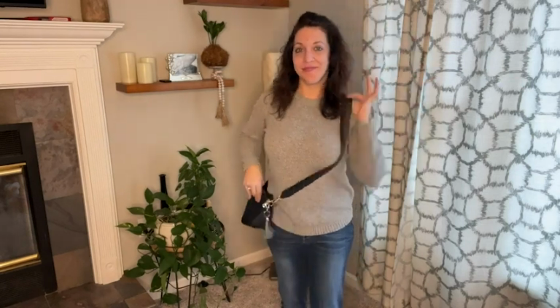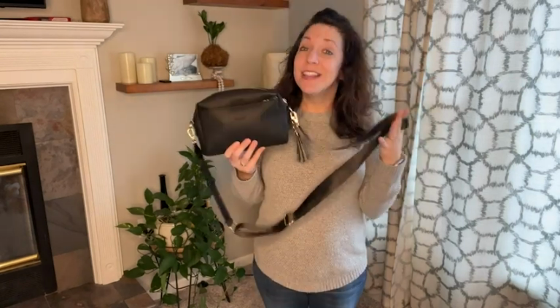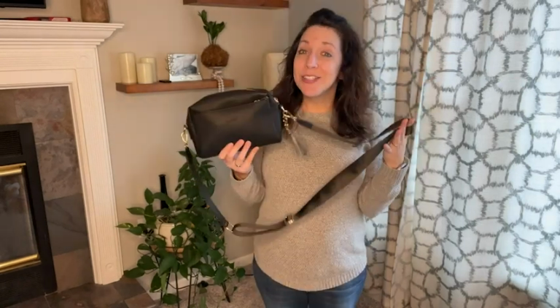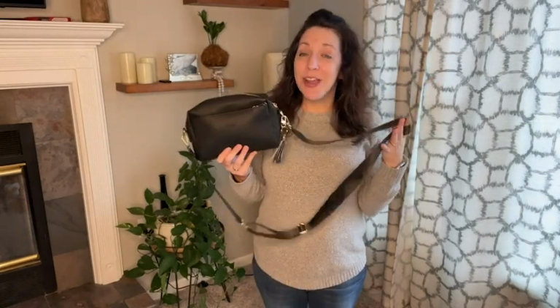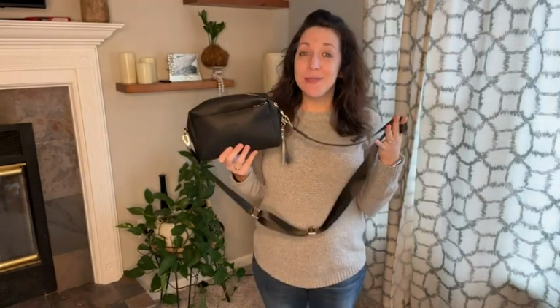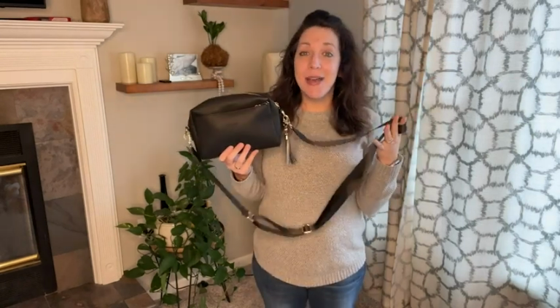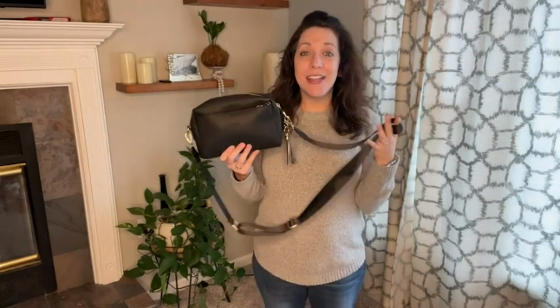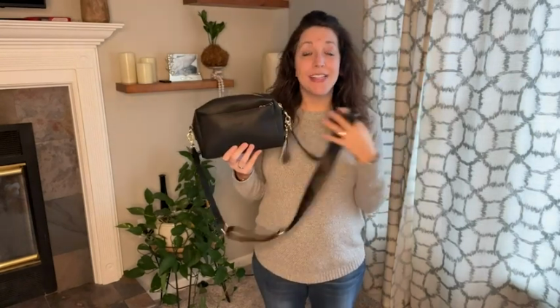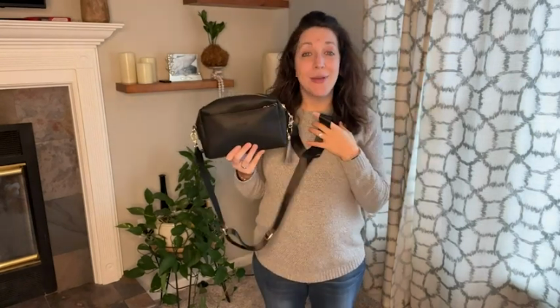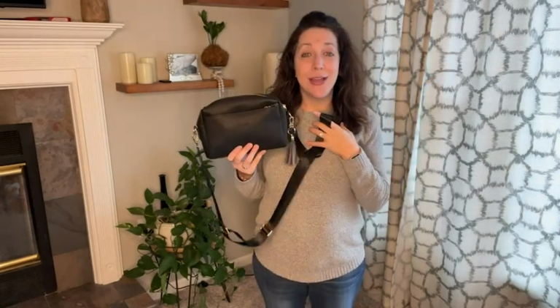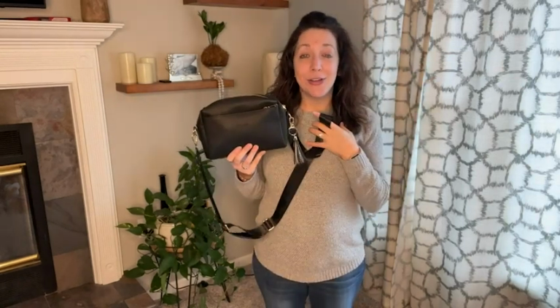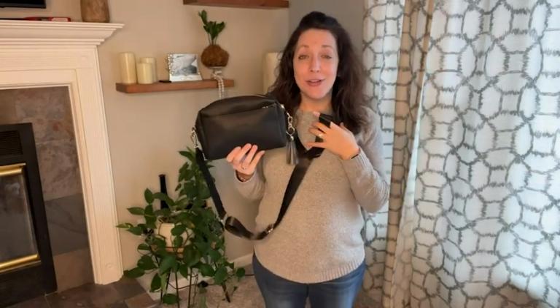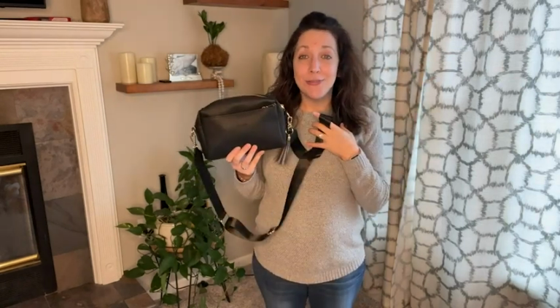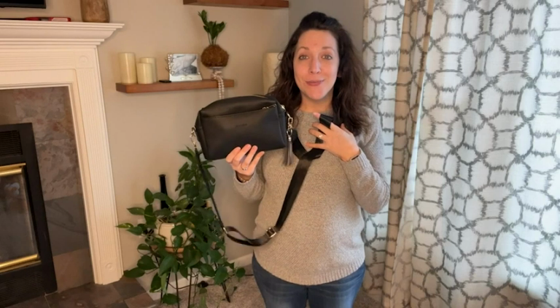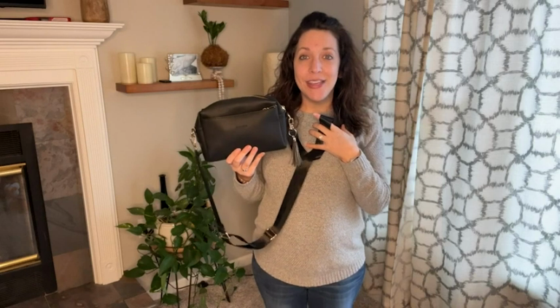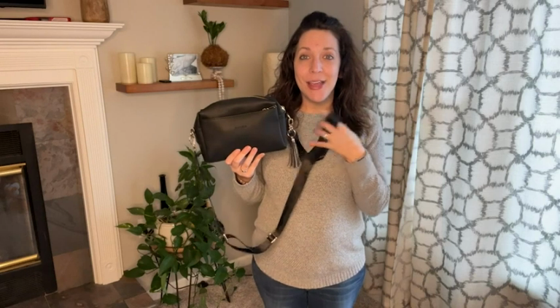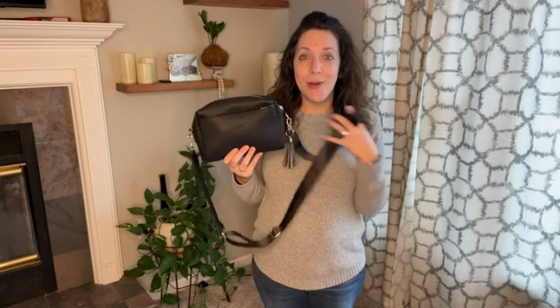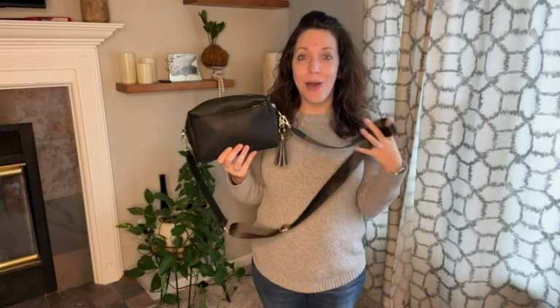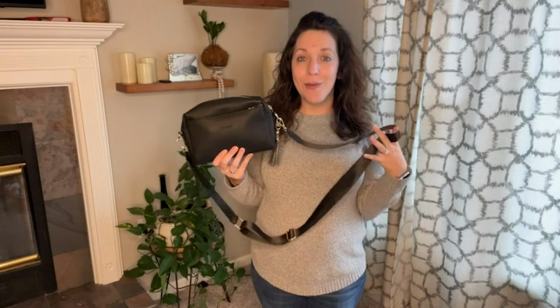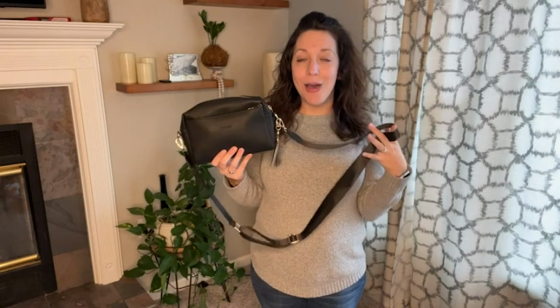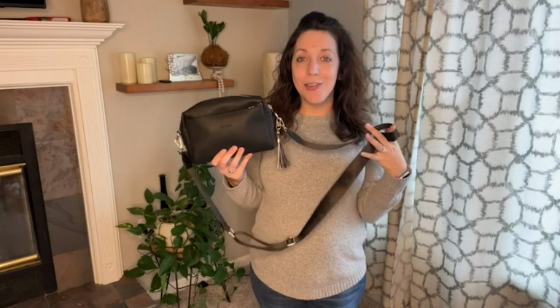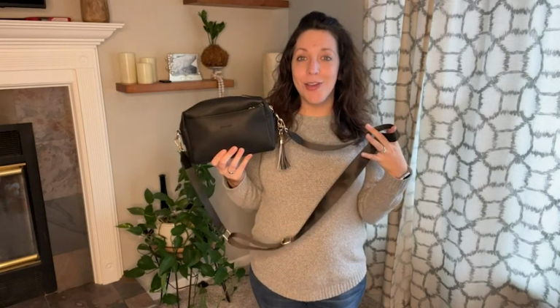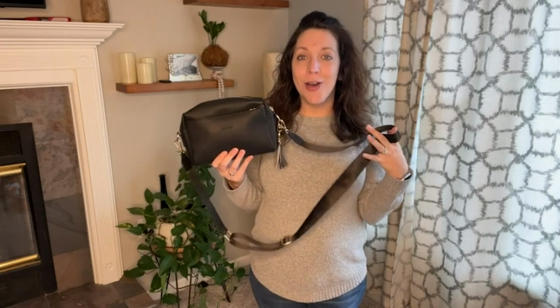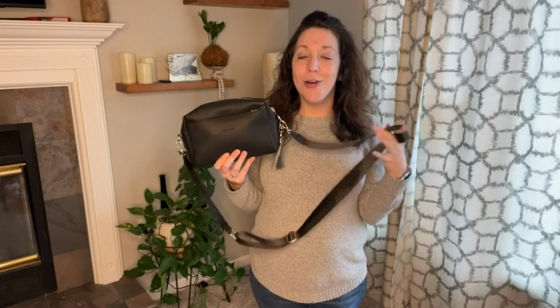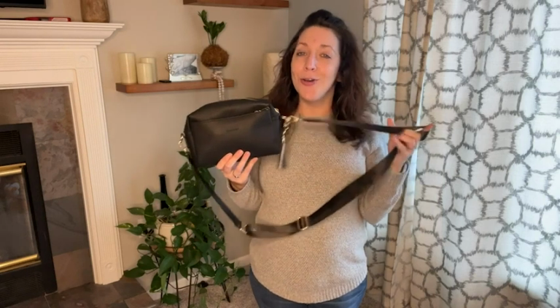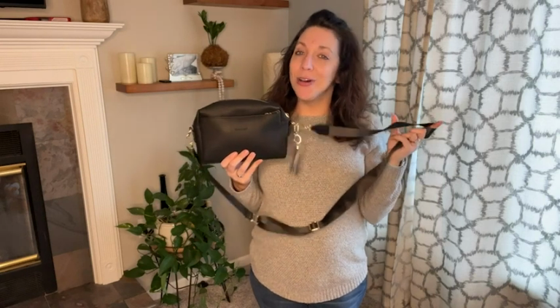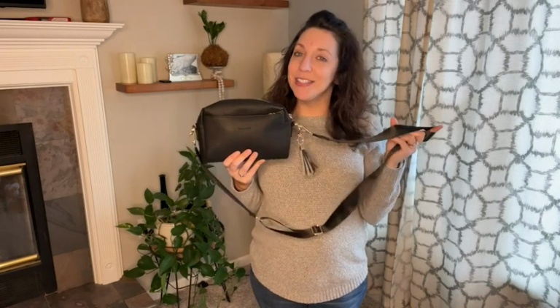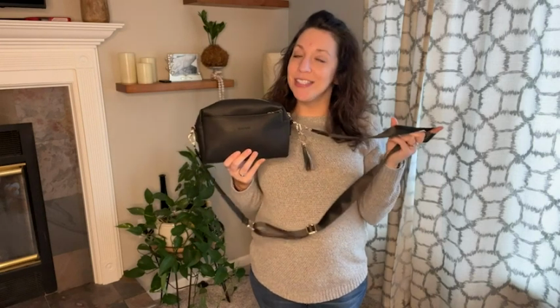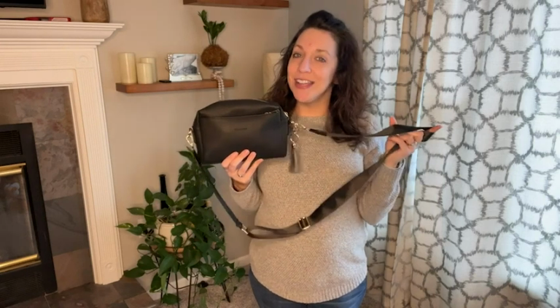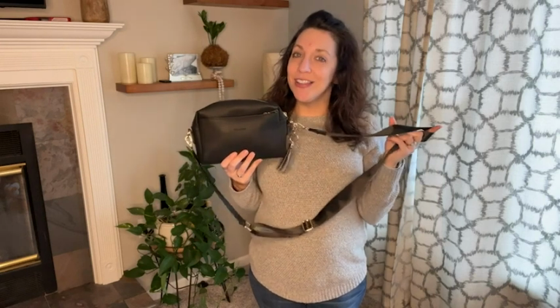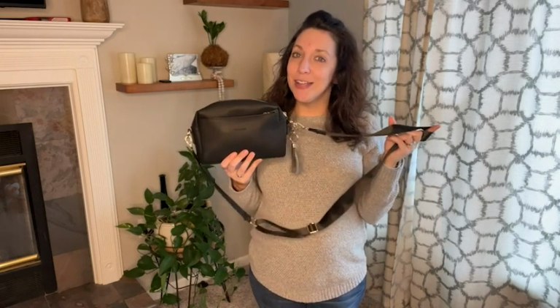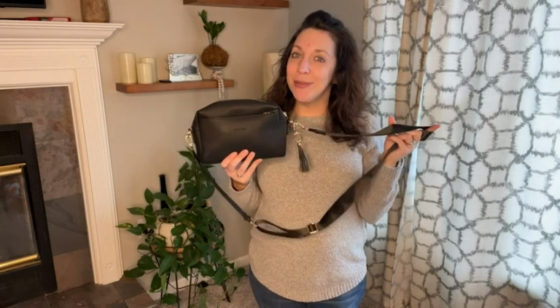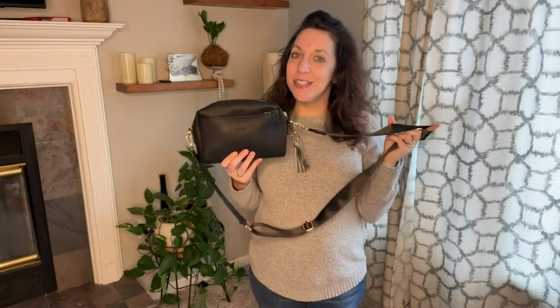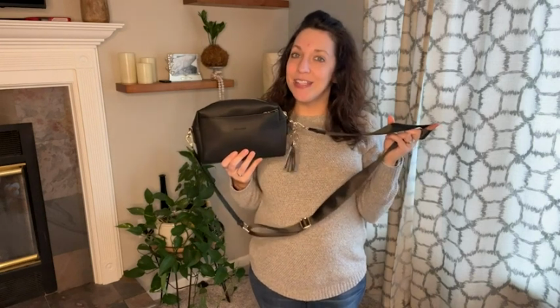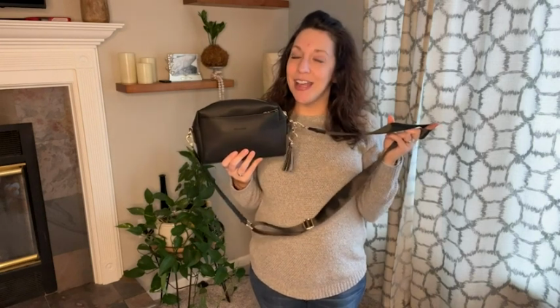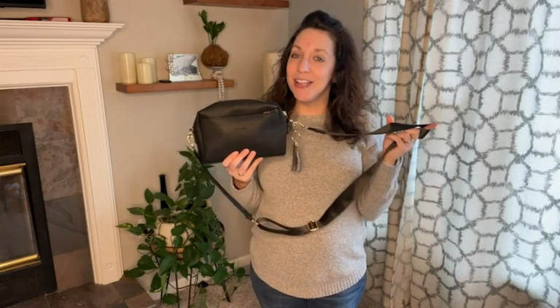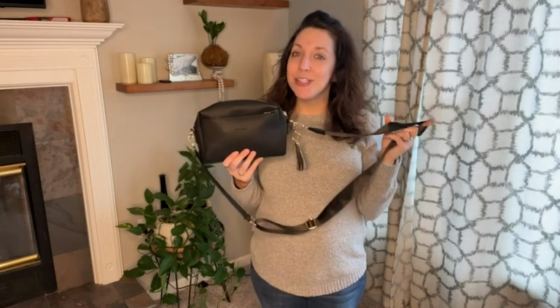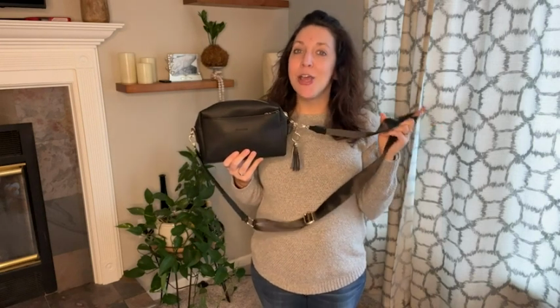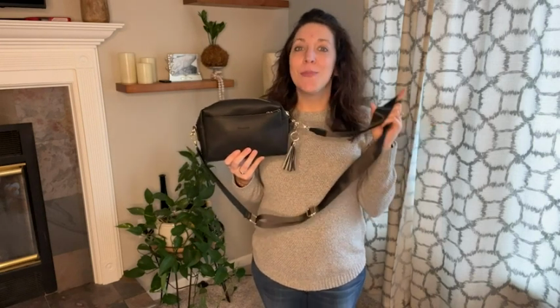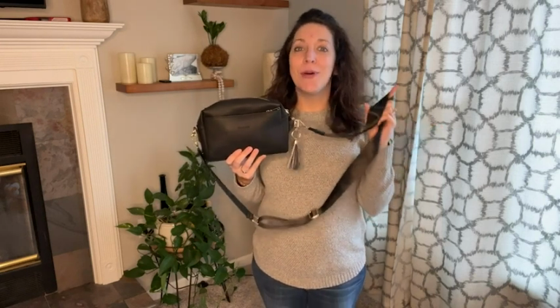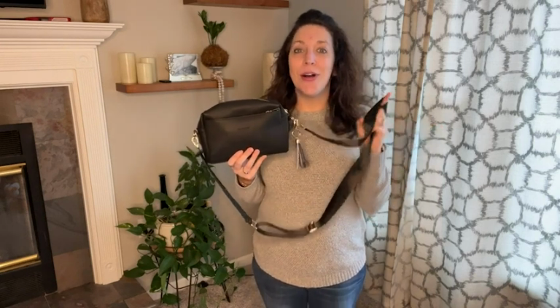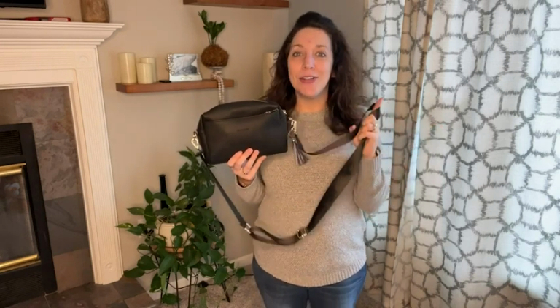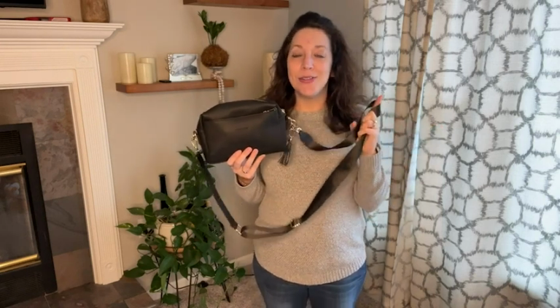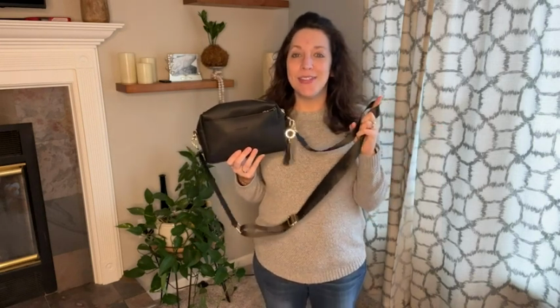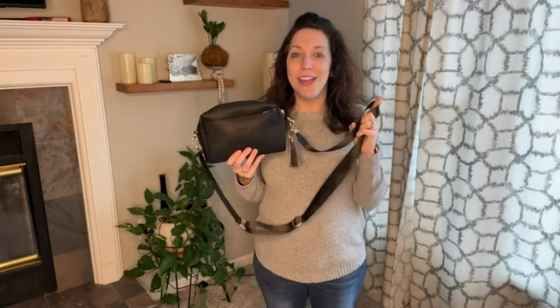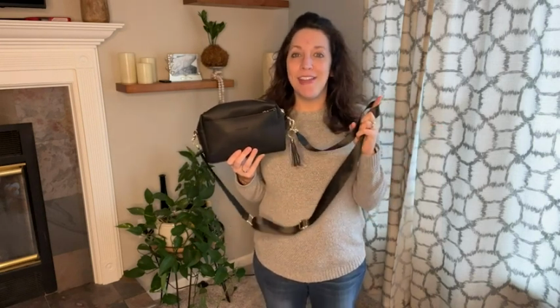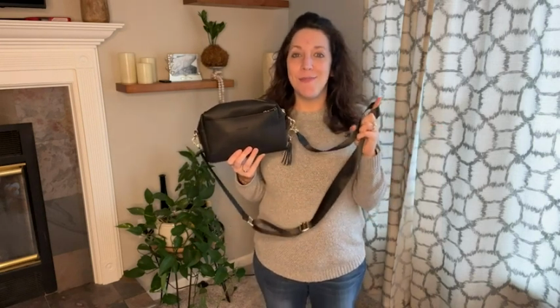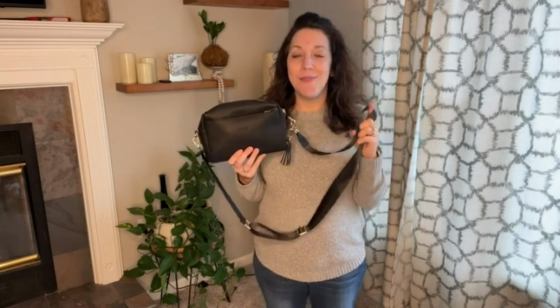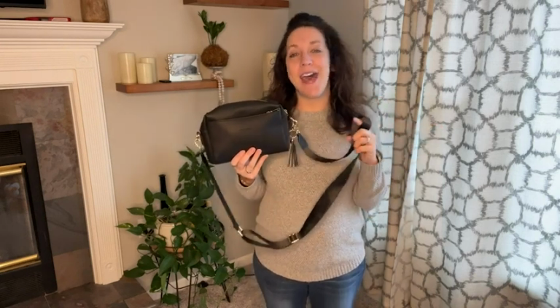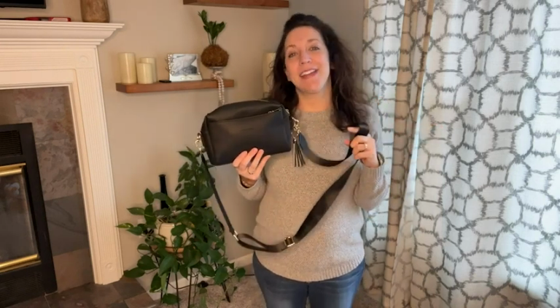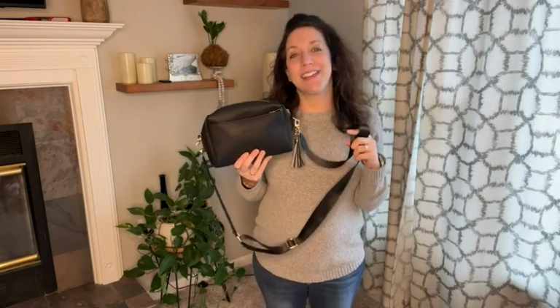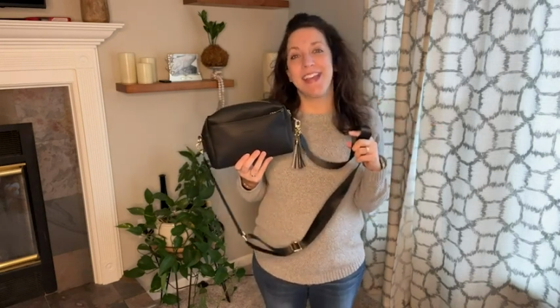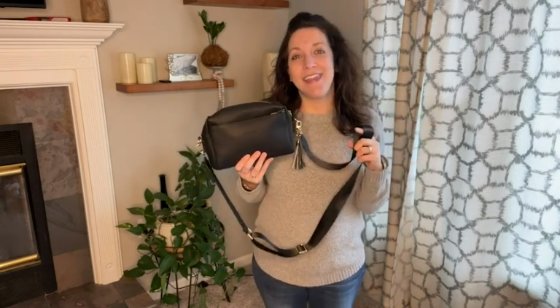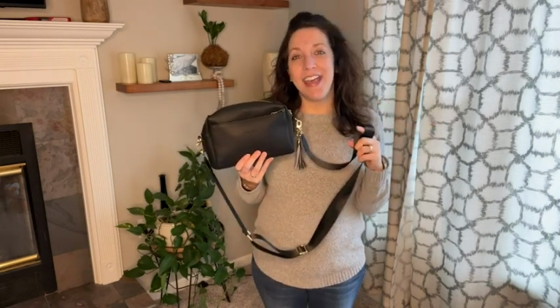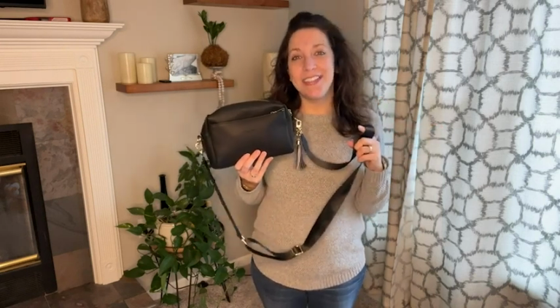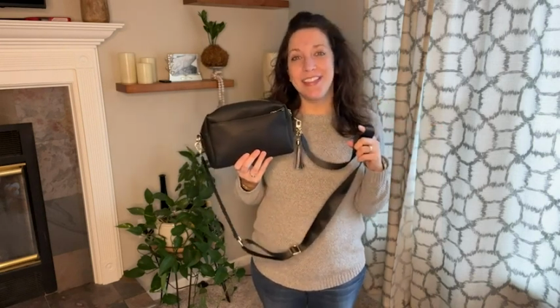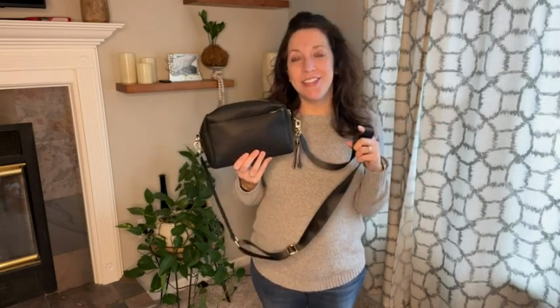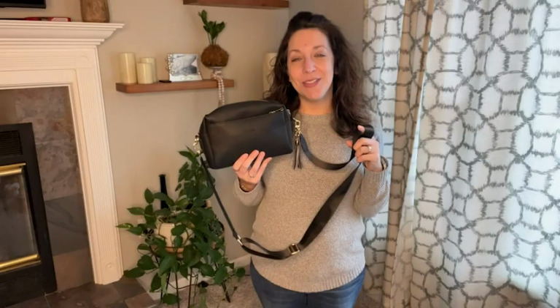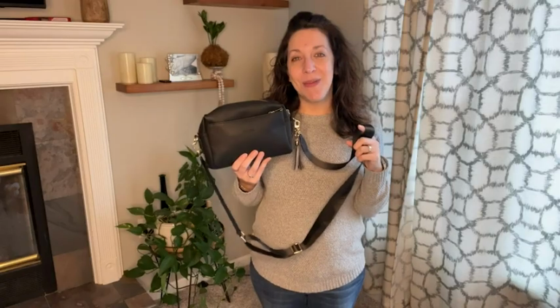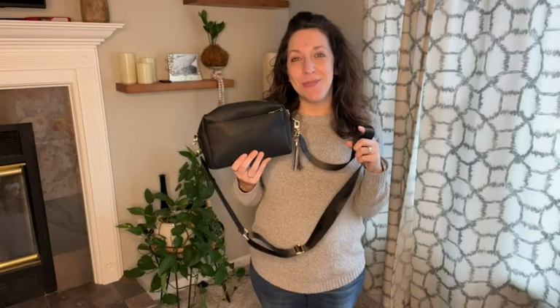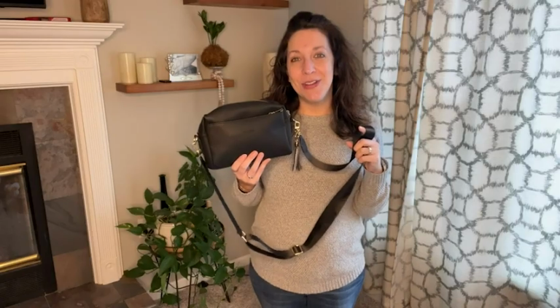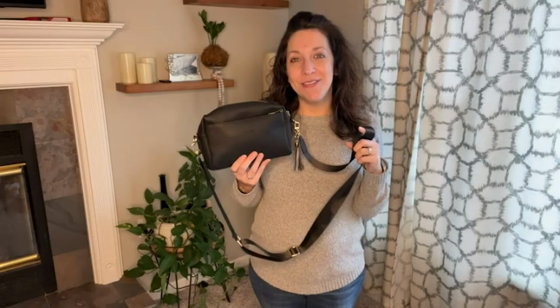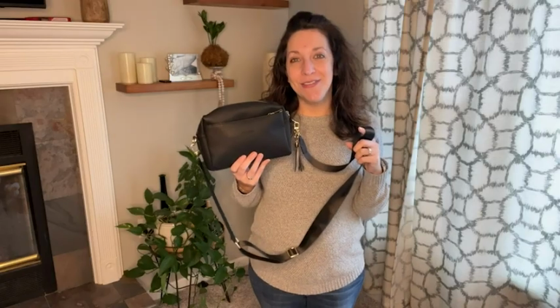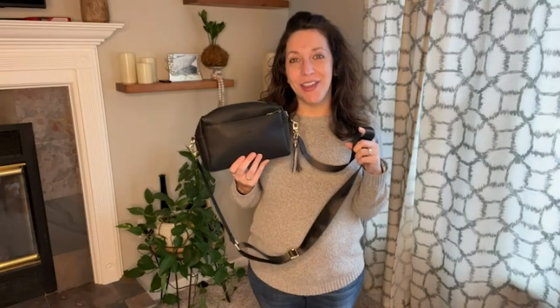This crossbody has been great for me, a mom on the go who wants to stay a little bit stylish, but also stay compact. And that's just my point of view.